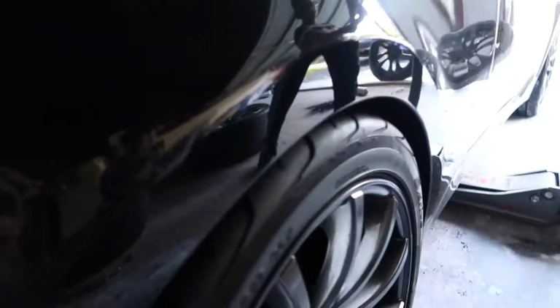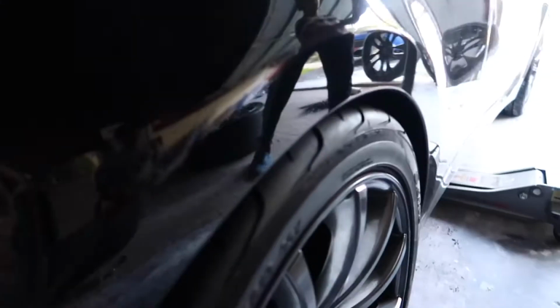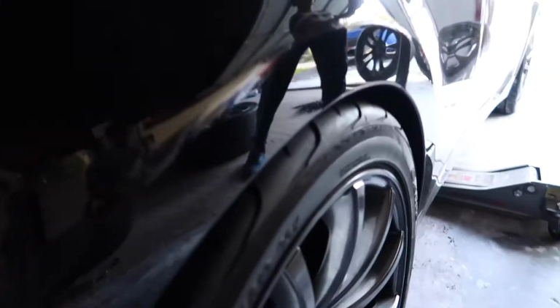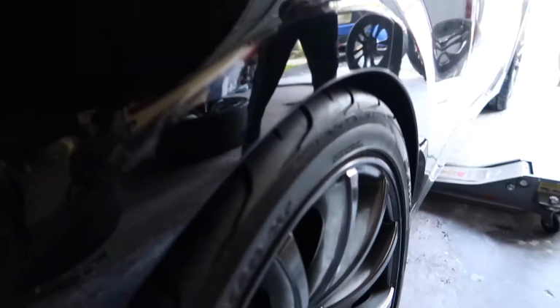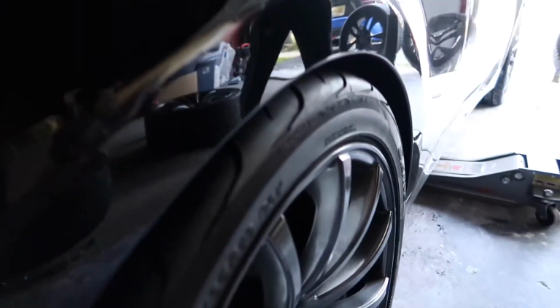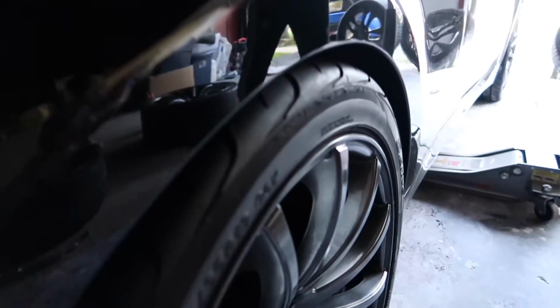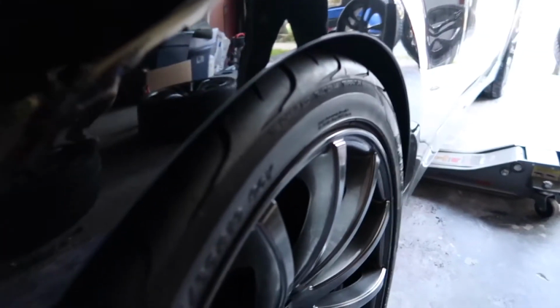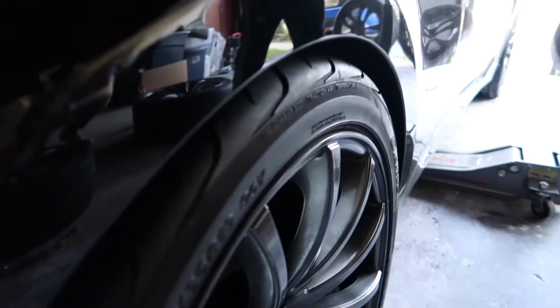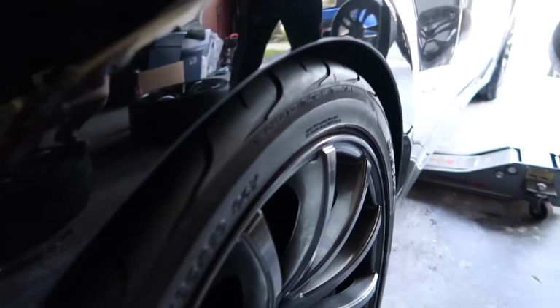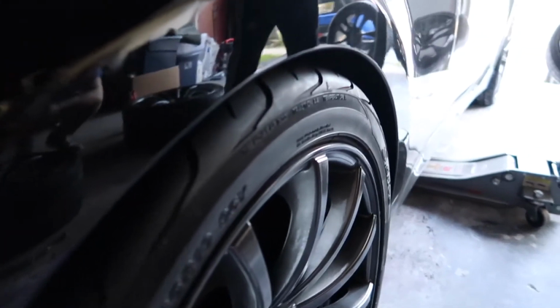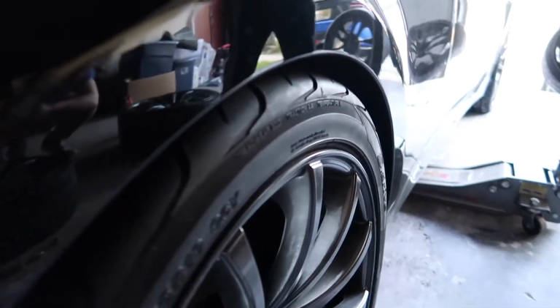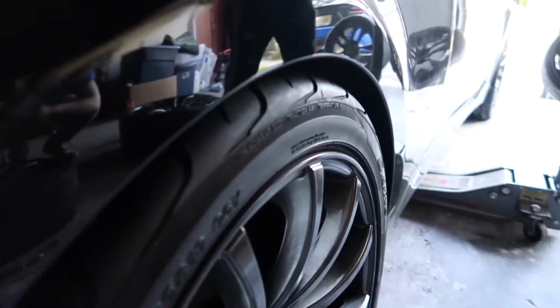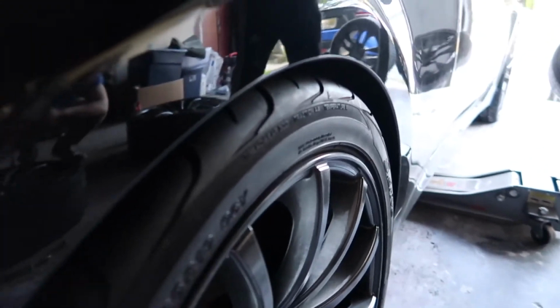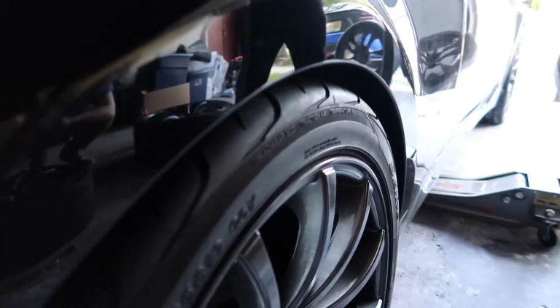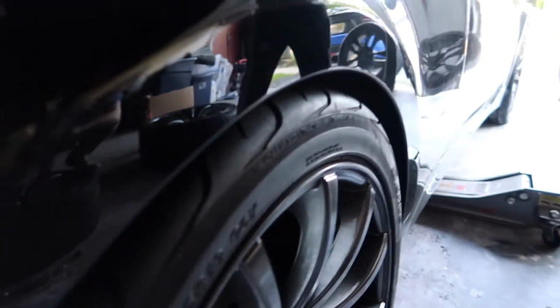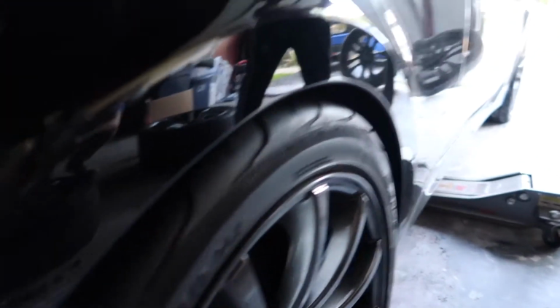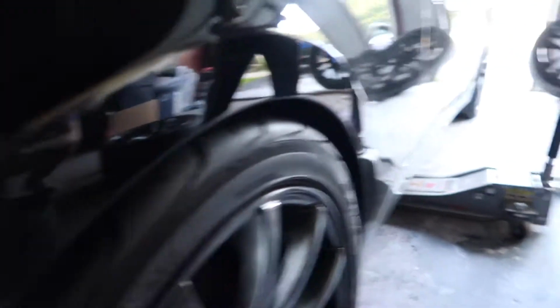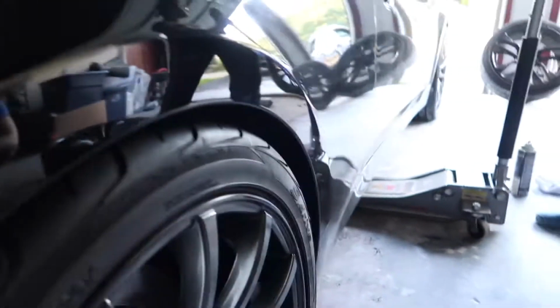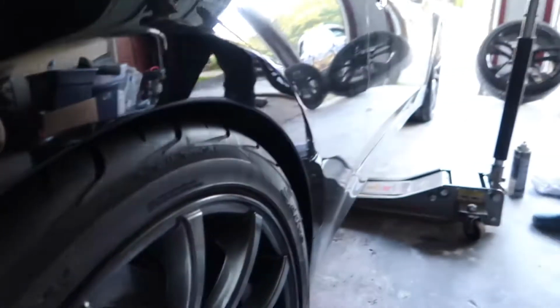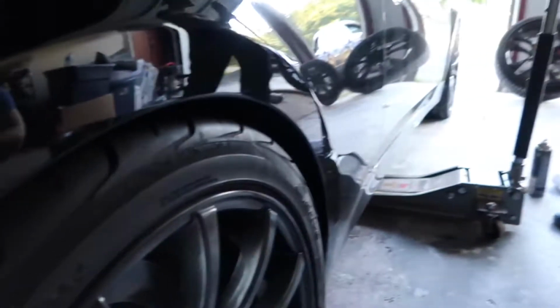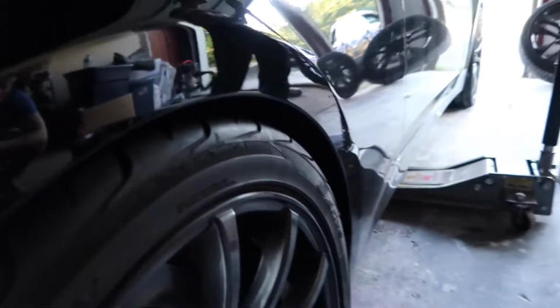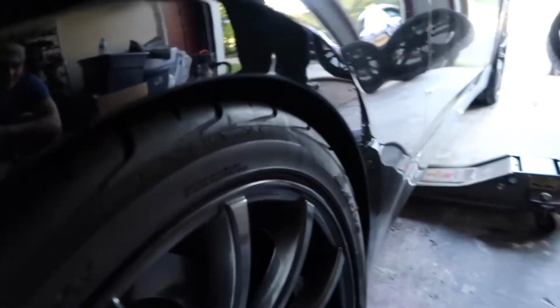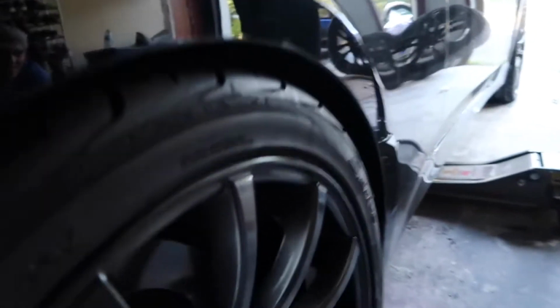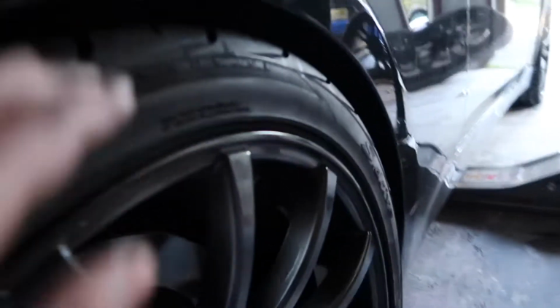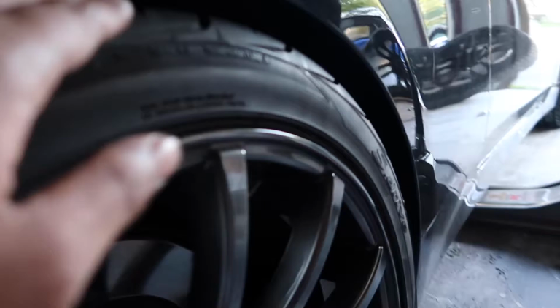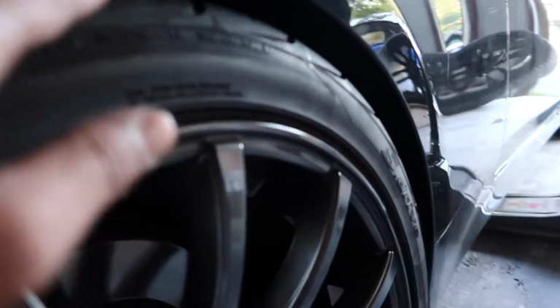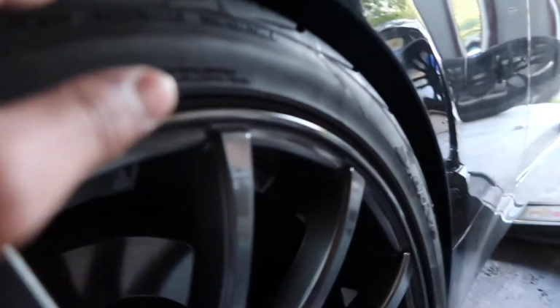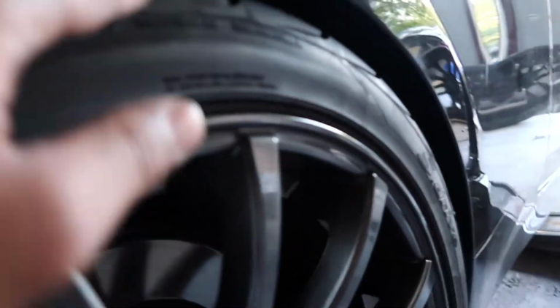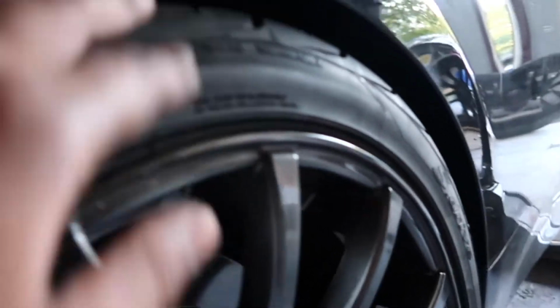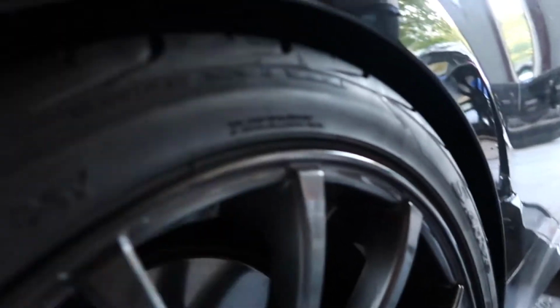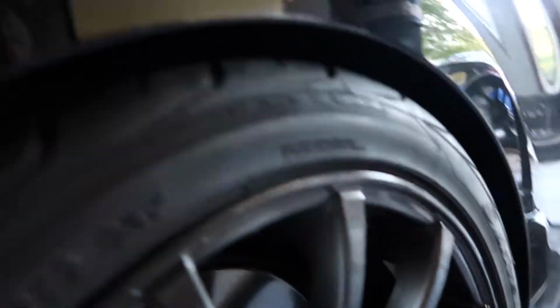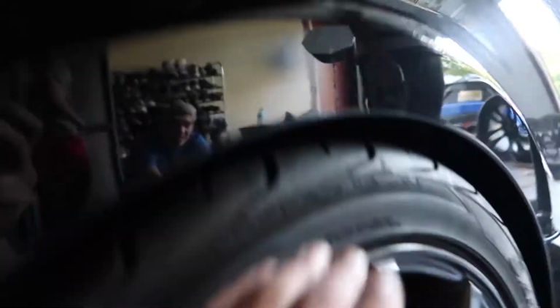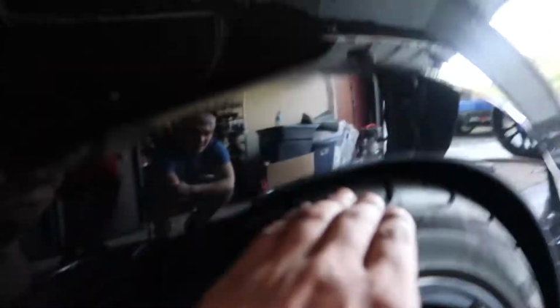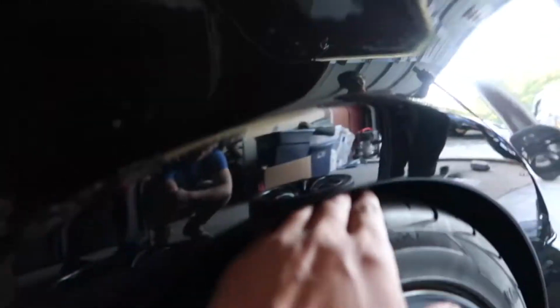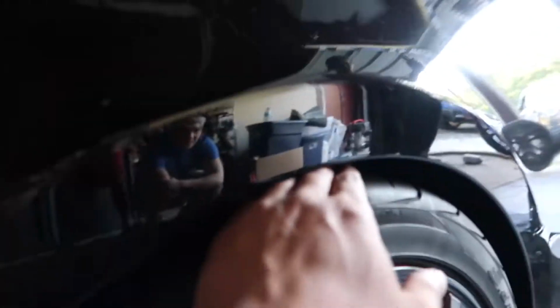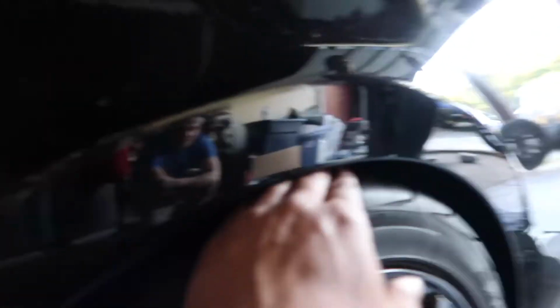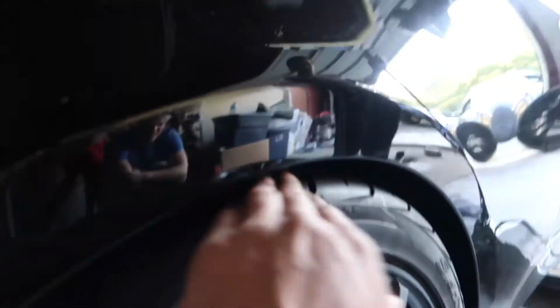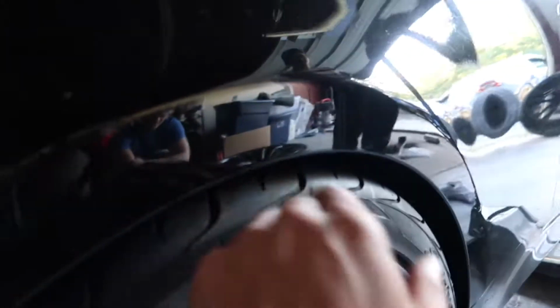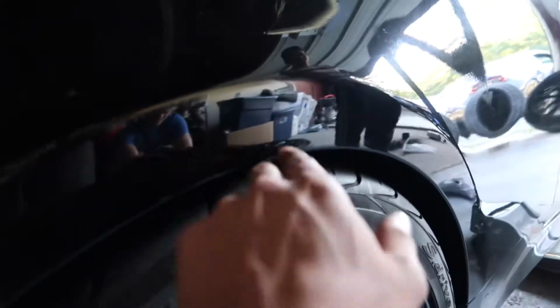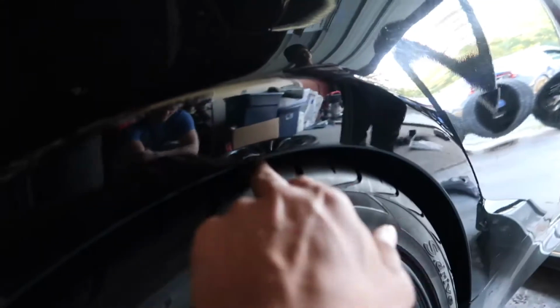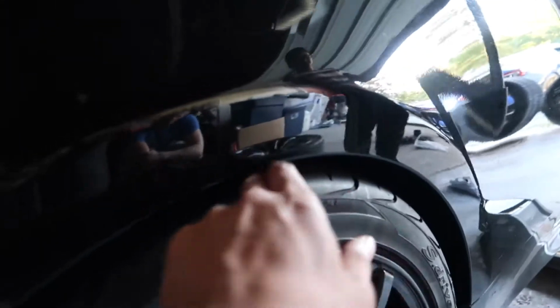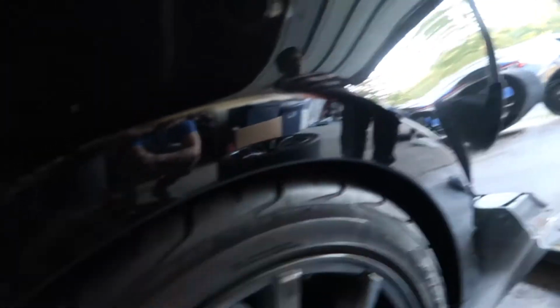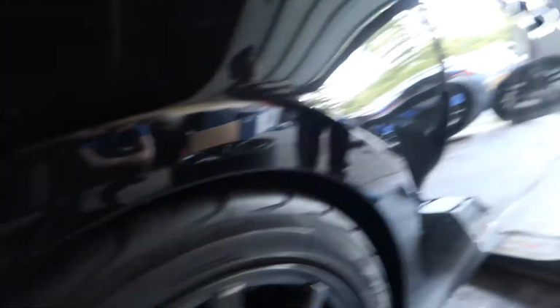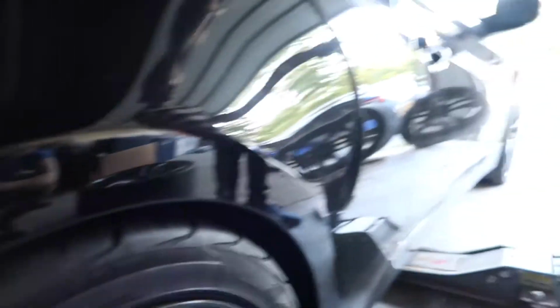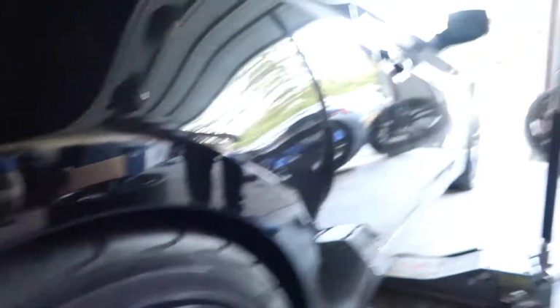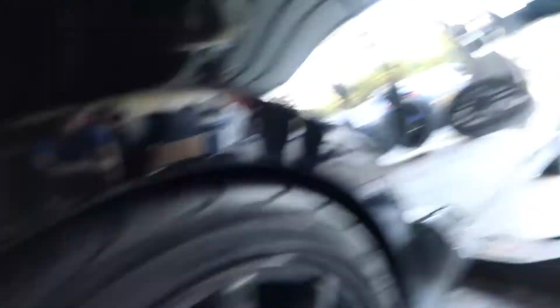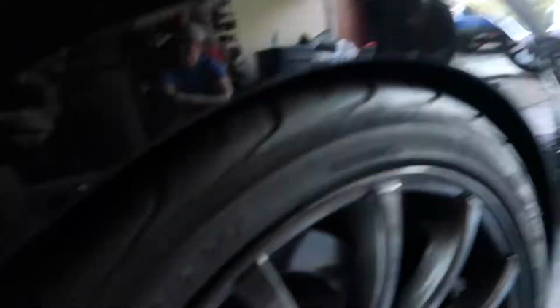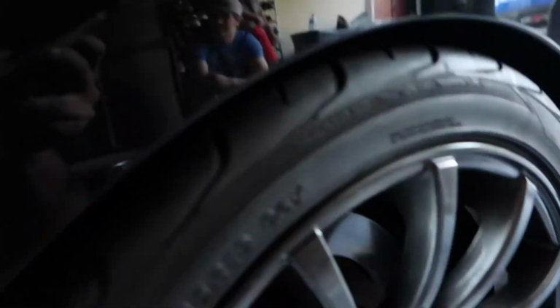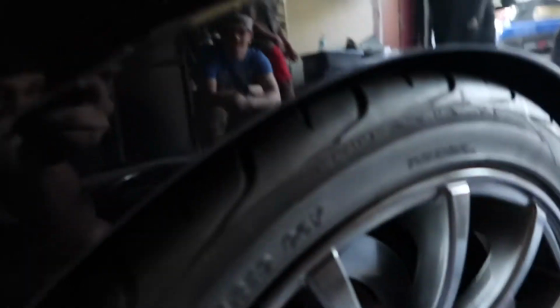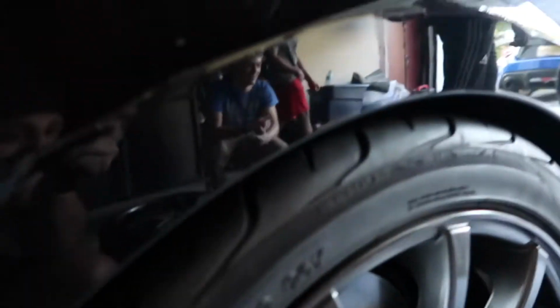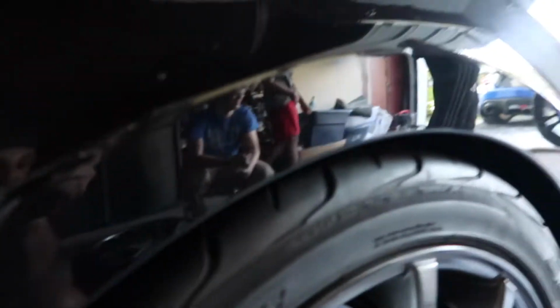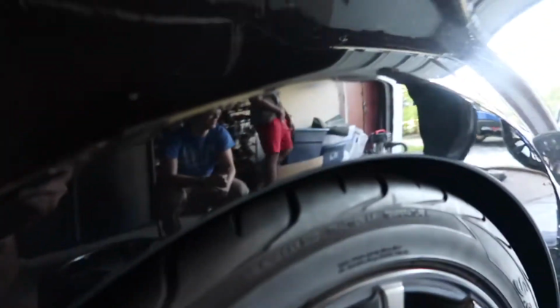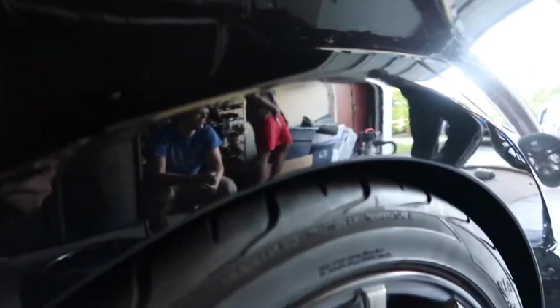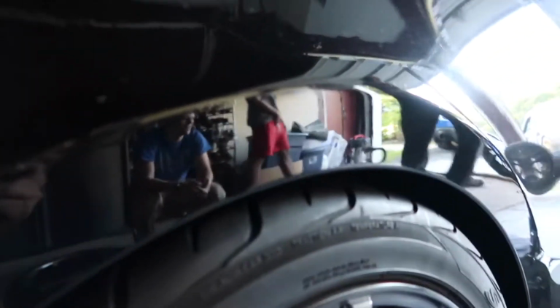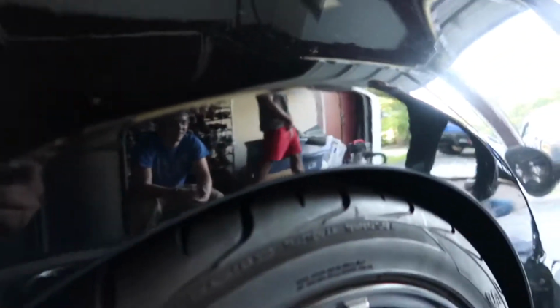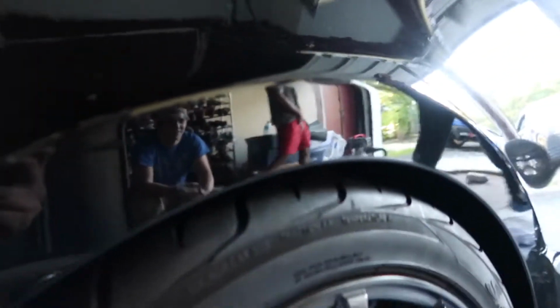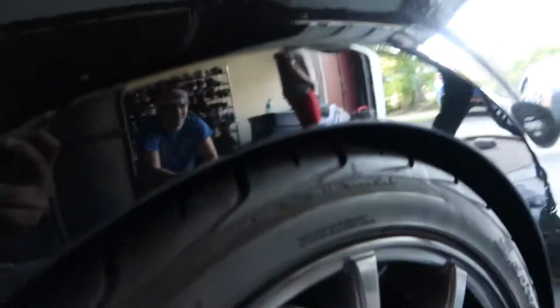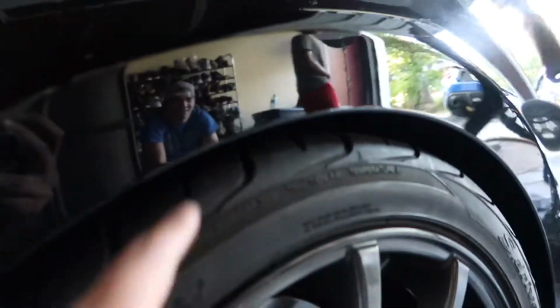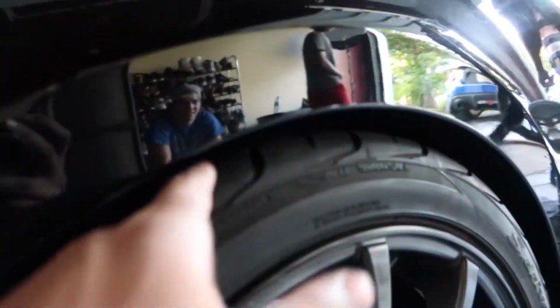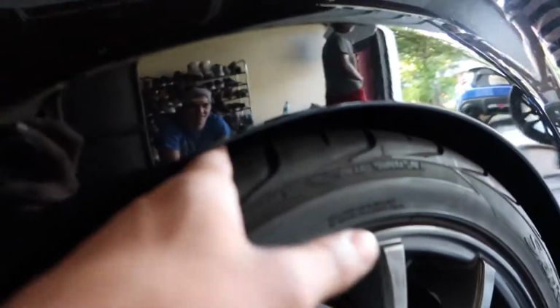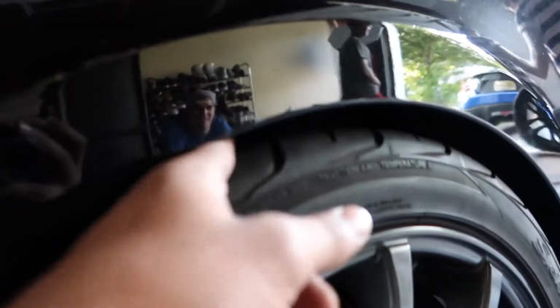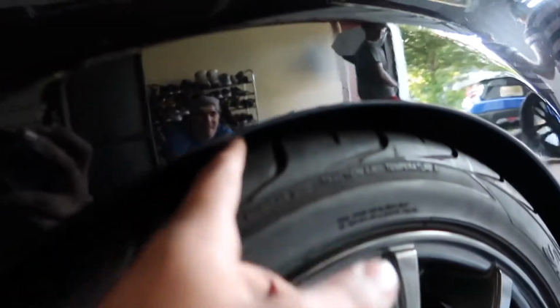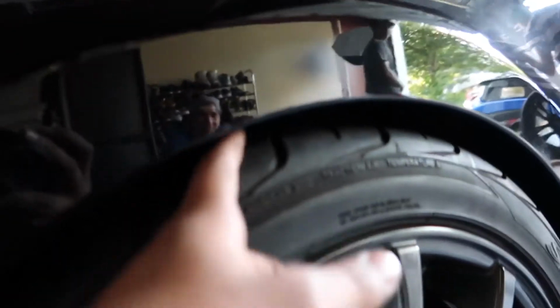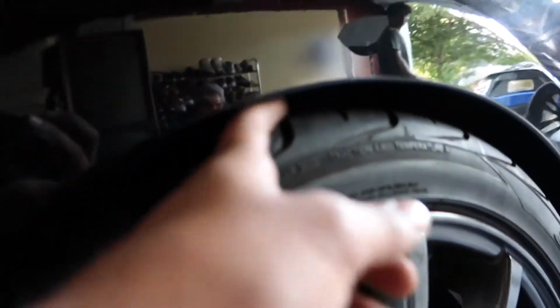We might have to lower it, dude. I don't know, you kind of have to drive it though. That fitment is kind of tight right now.